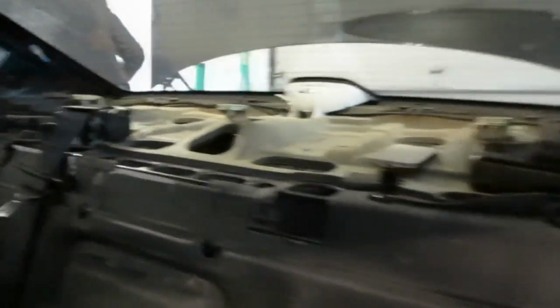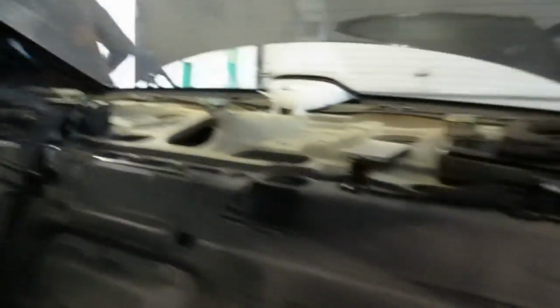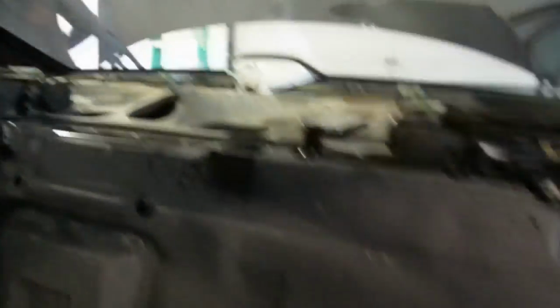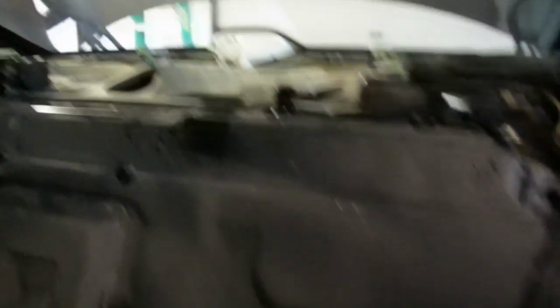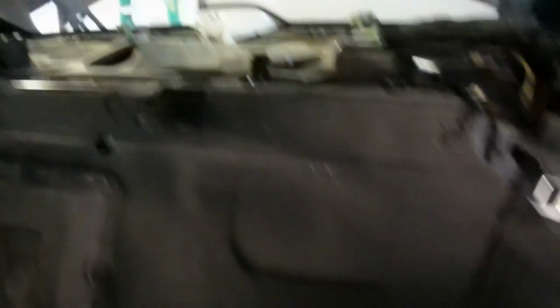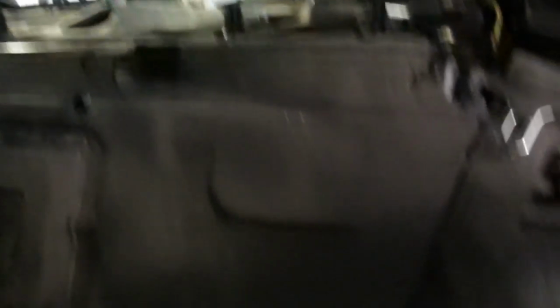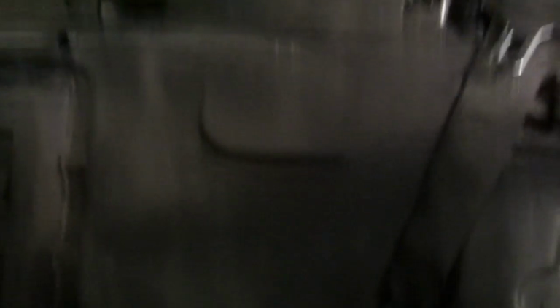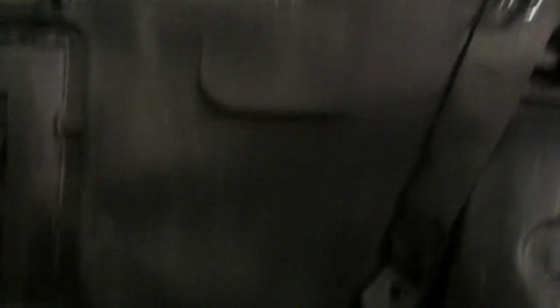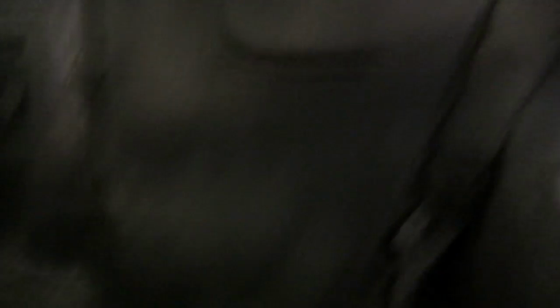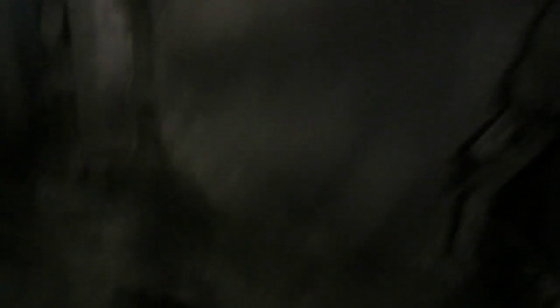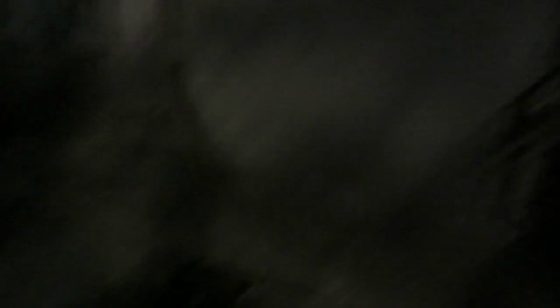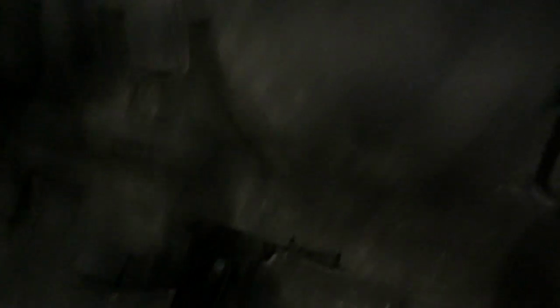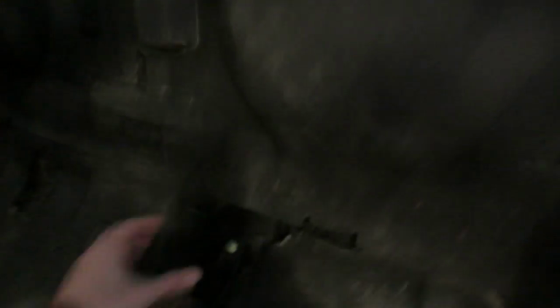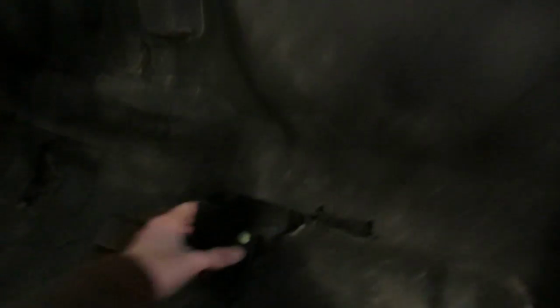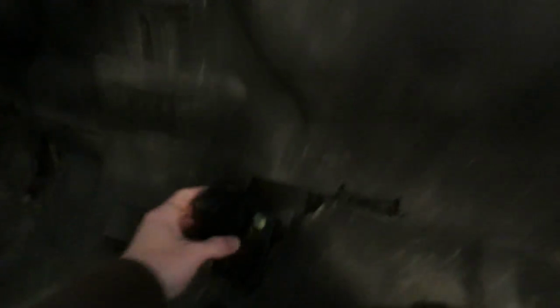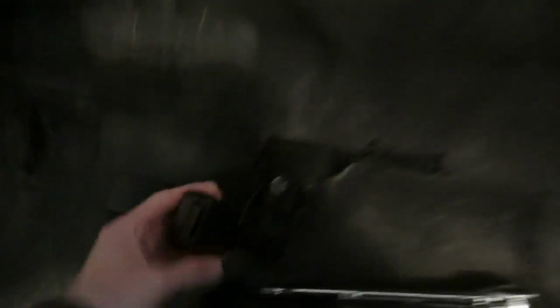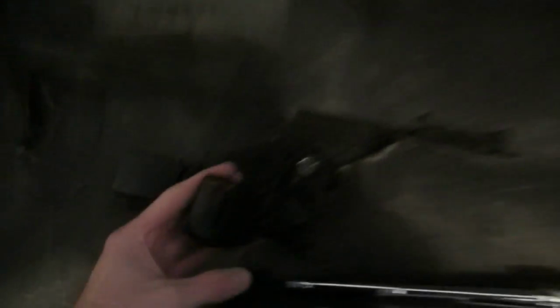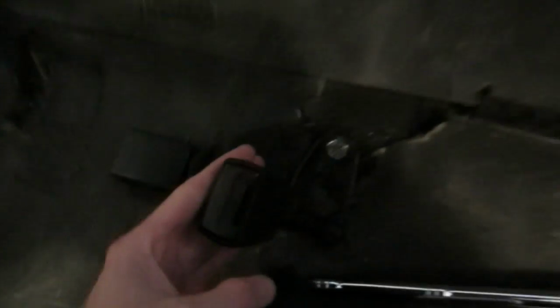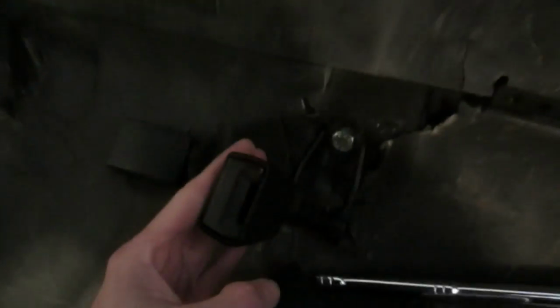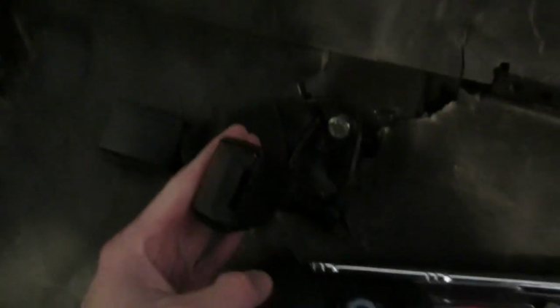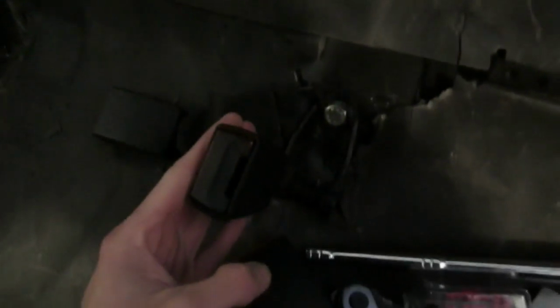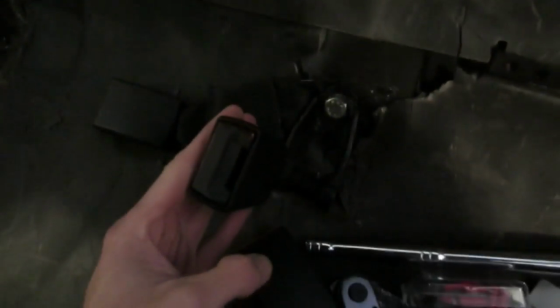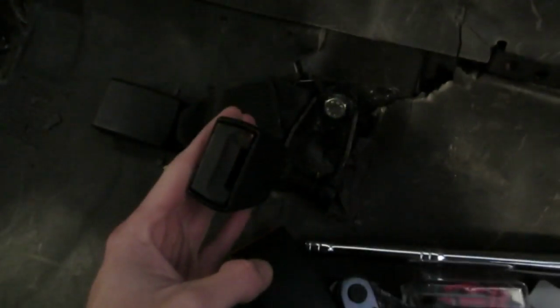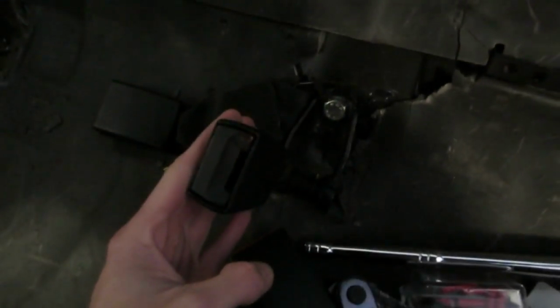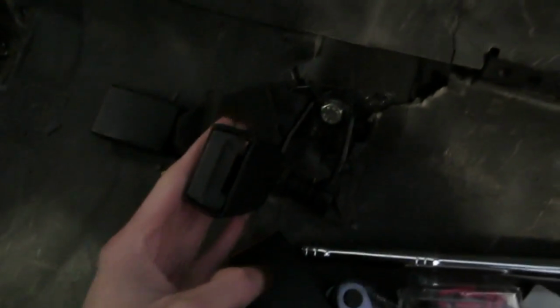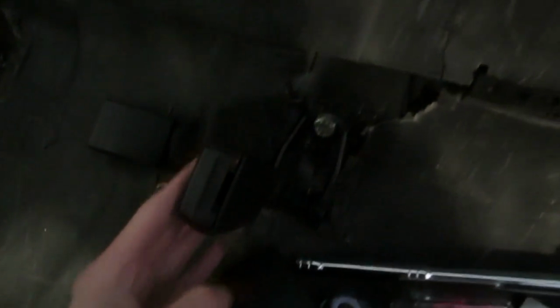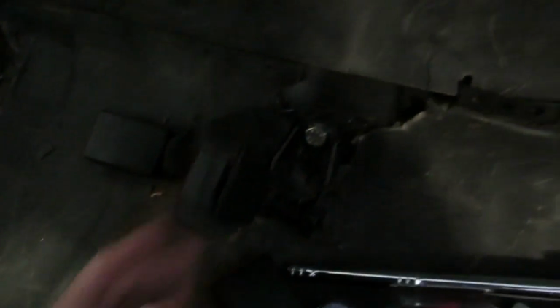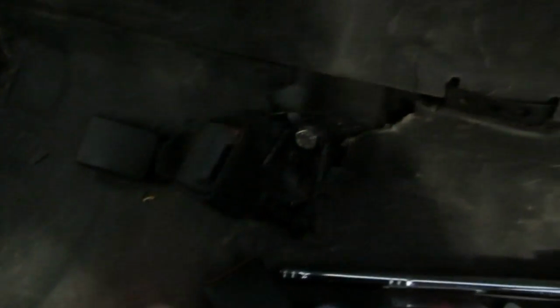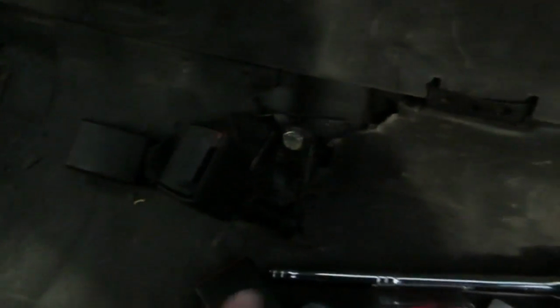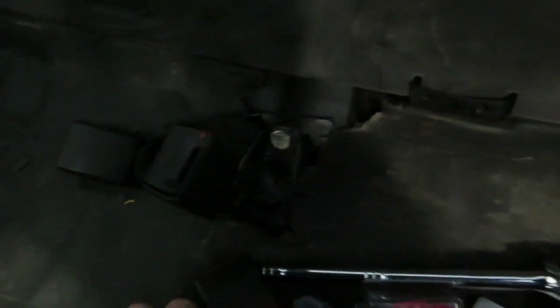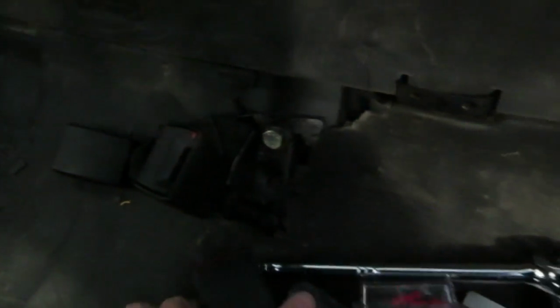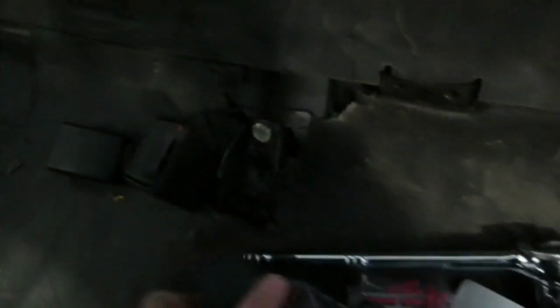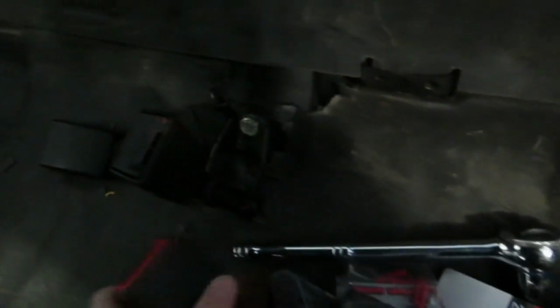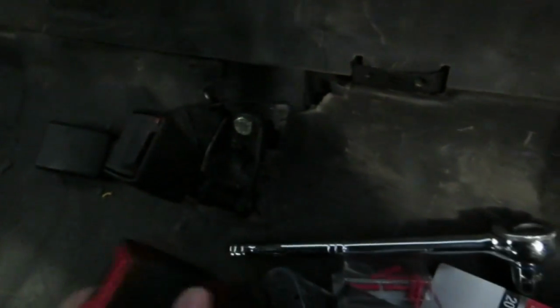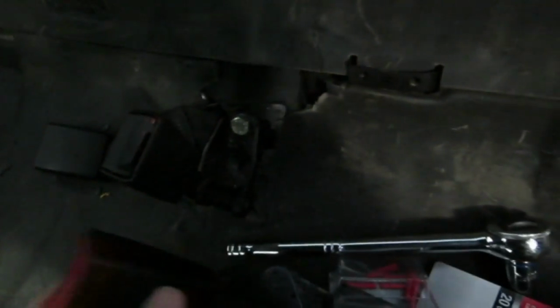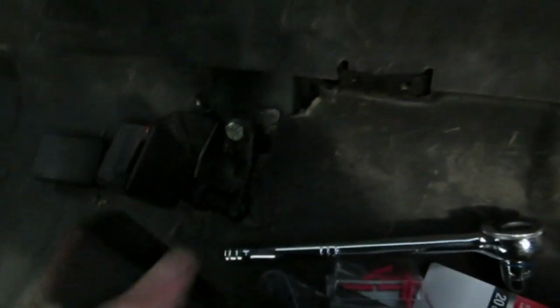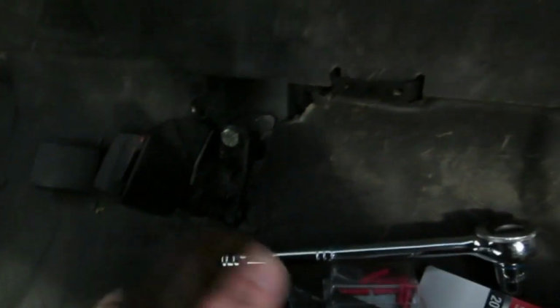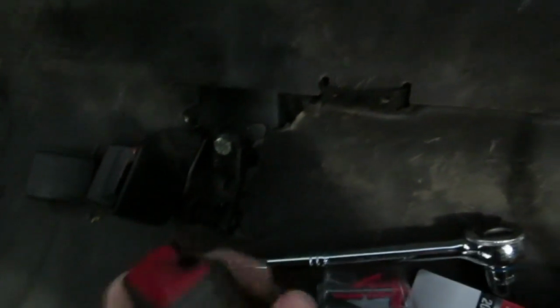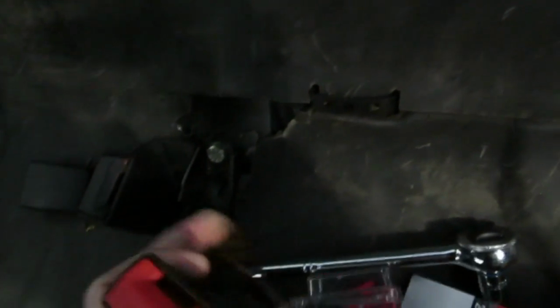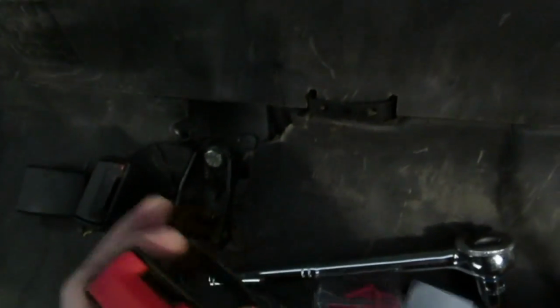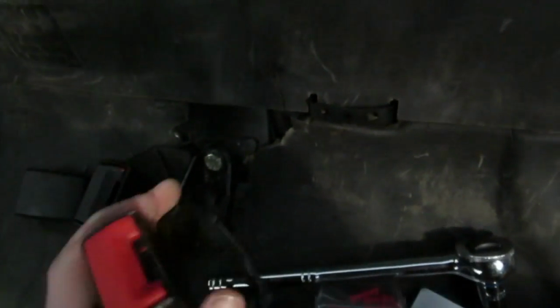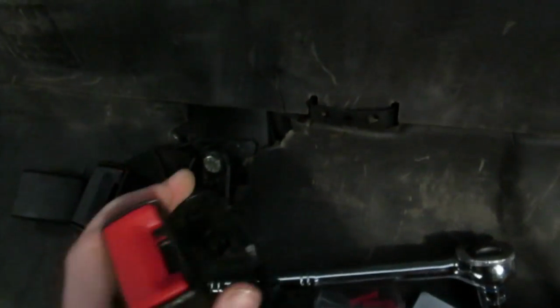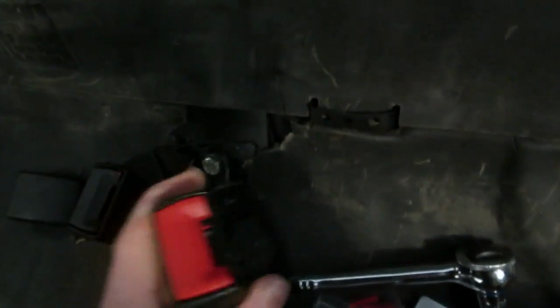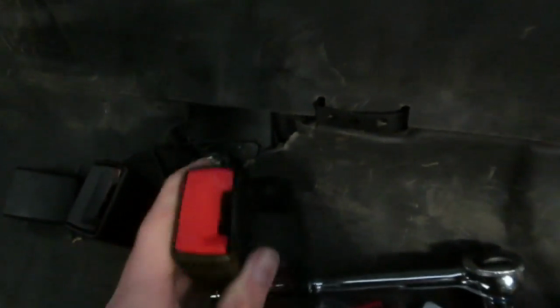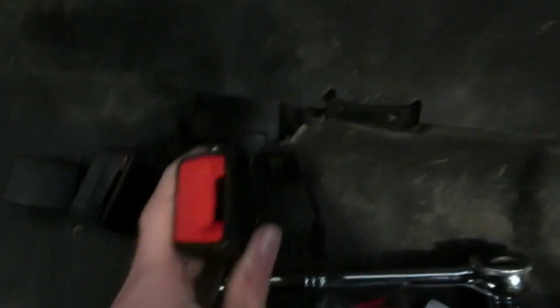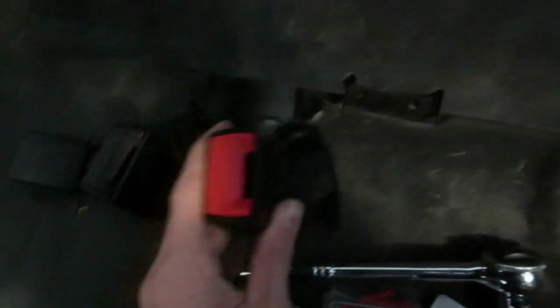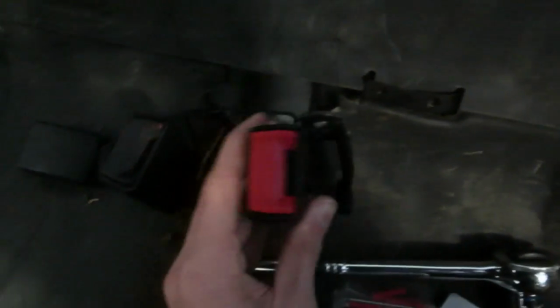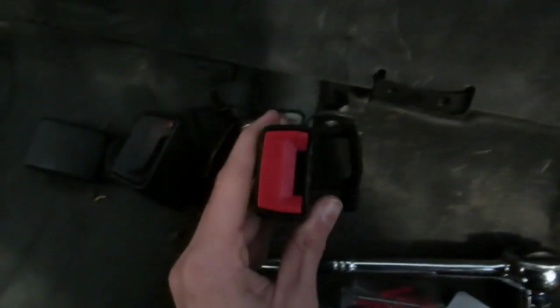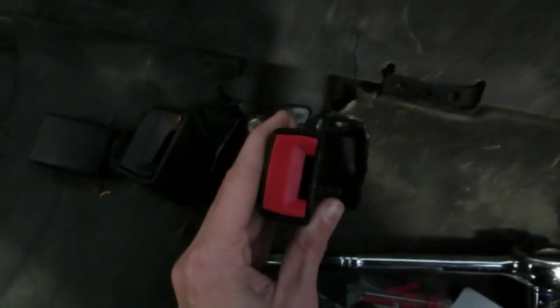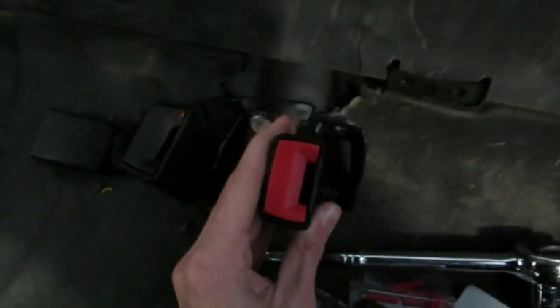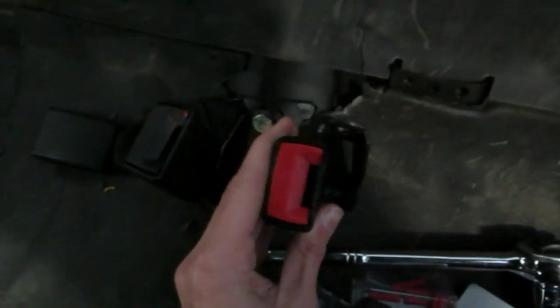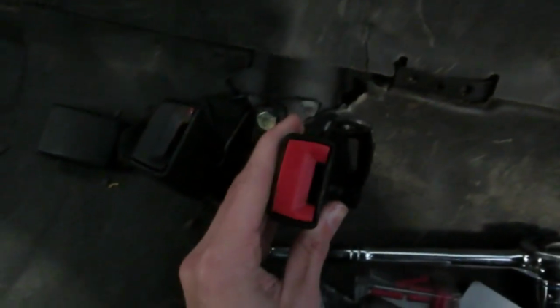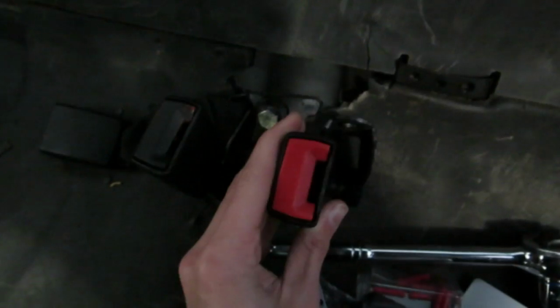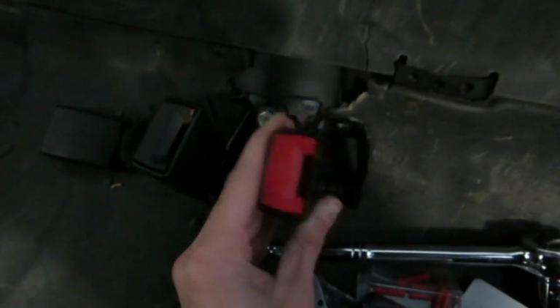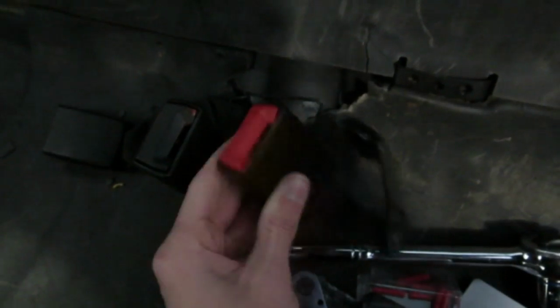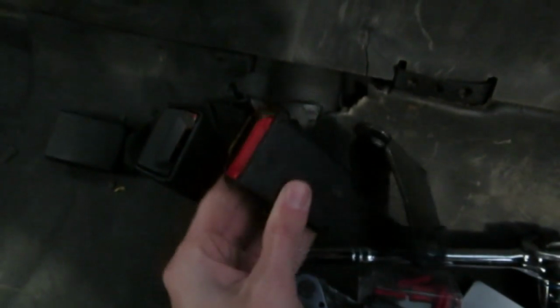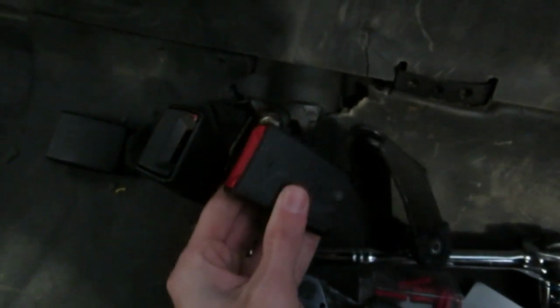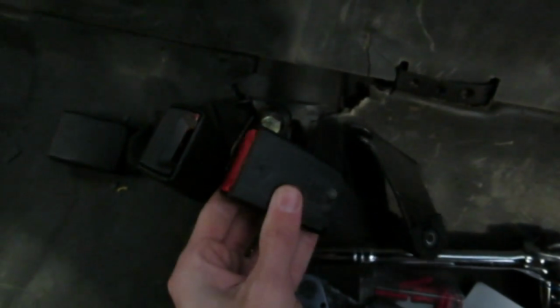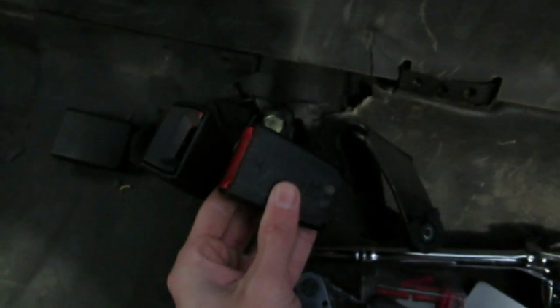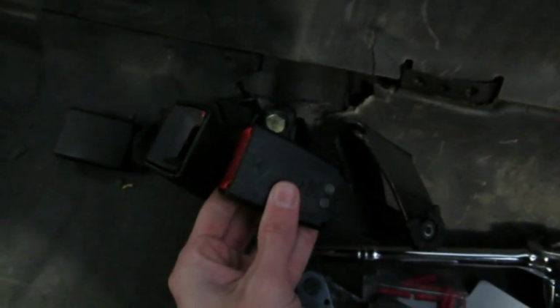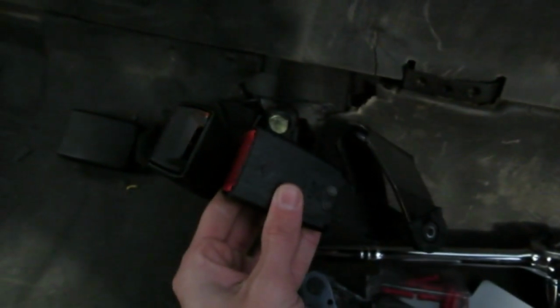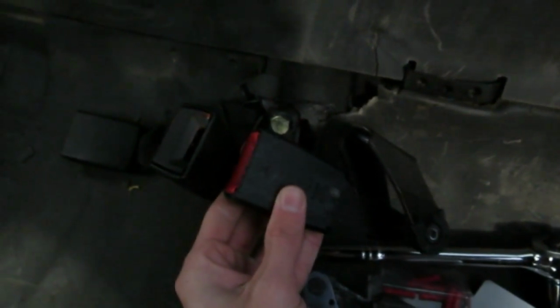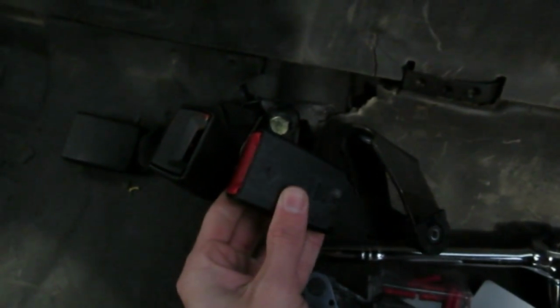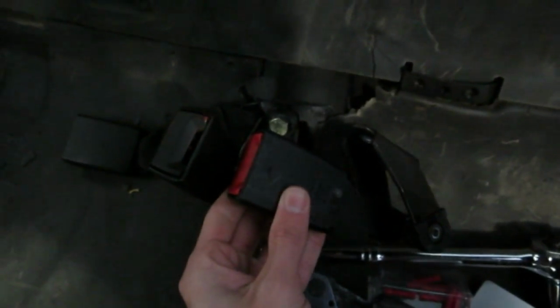So I'm going to pull these old ones off, which have been totally painted black, and swap them for the nice actual black ones.